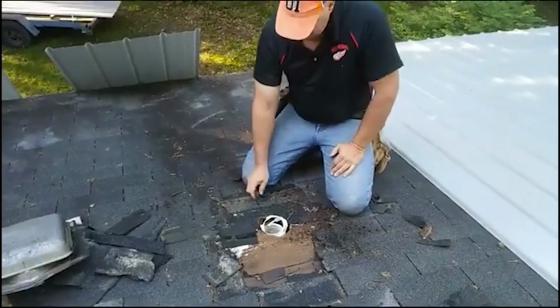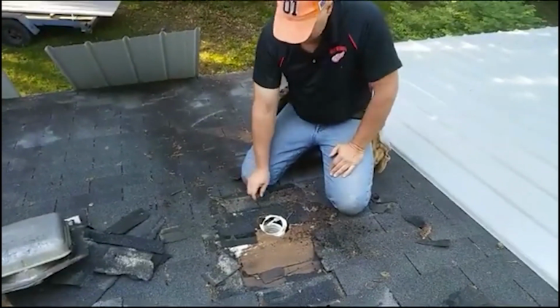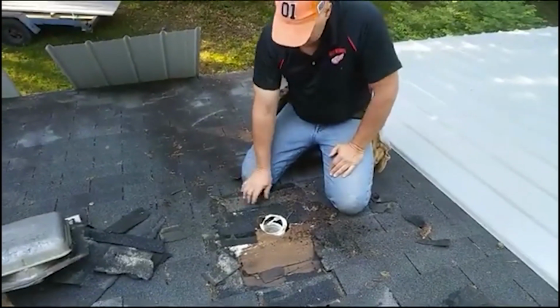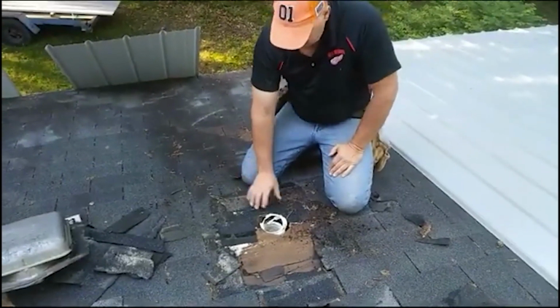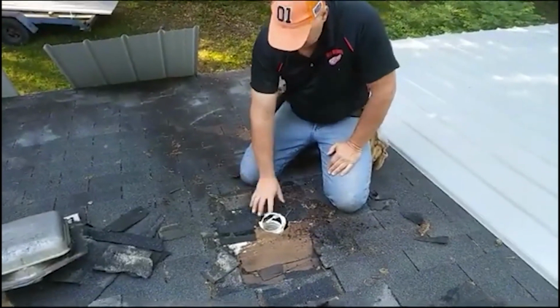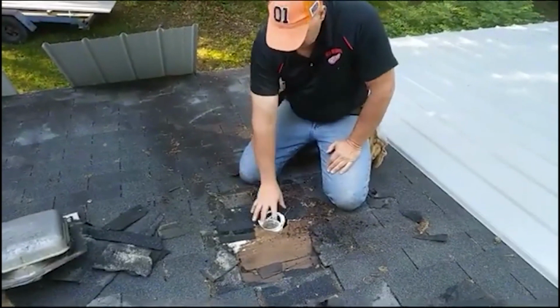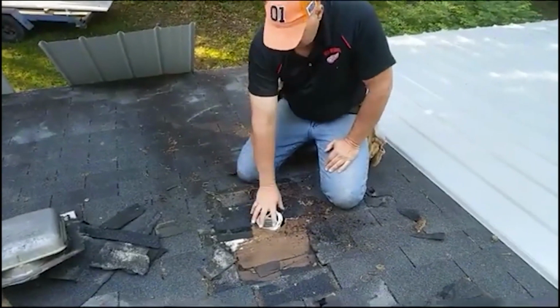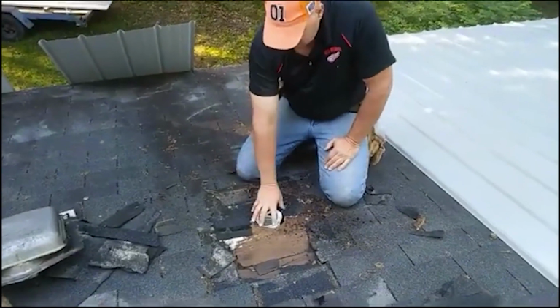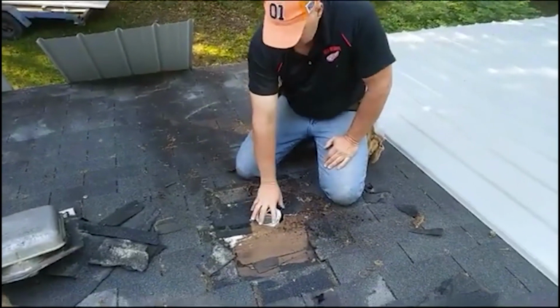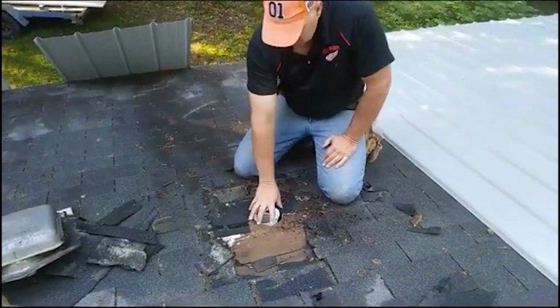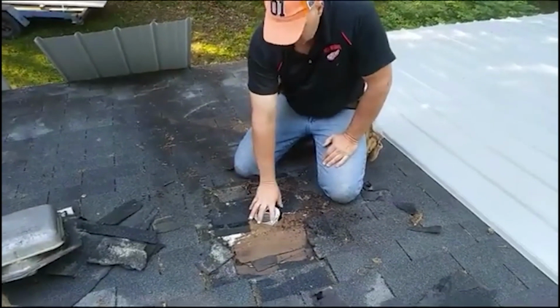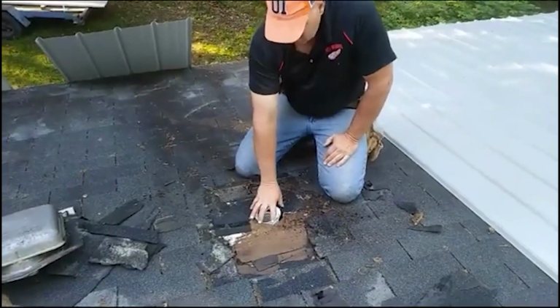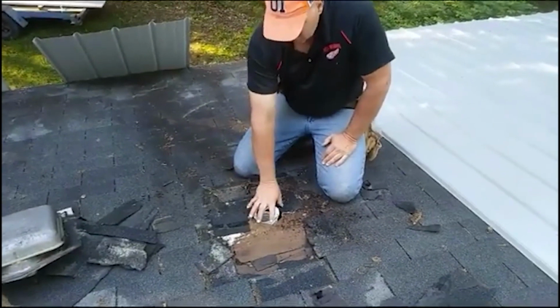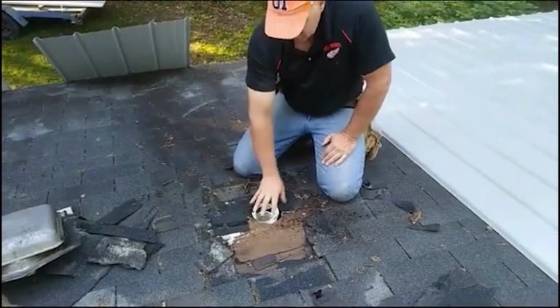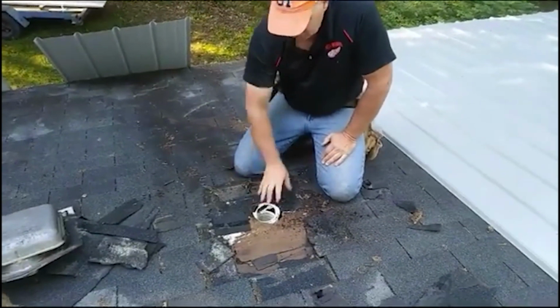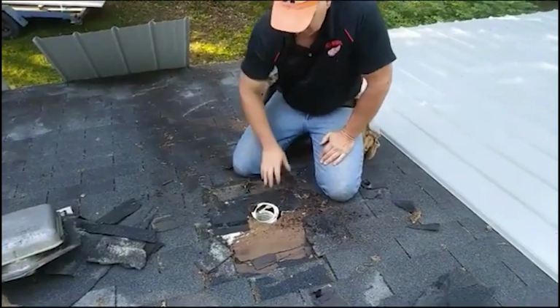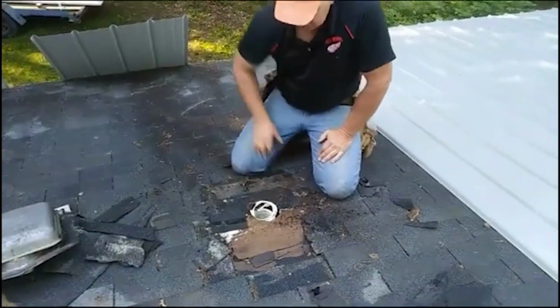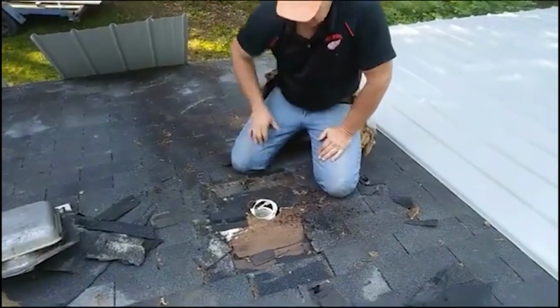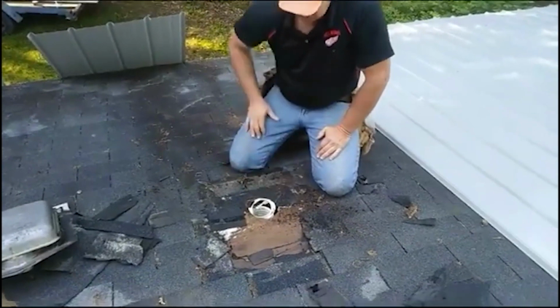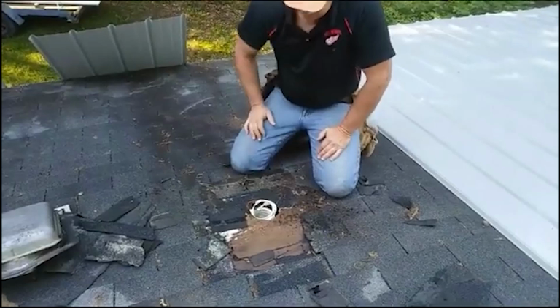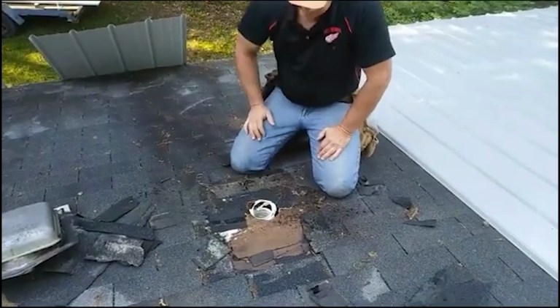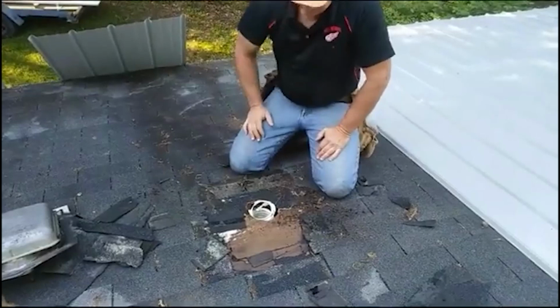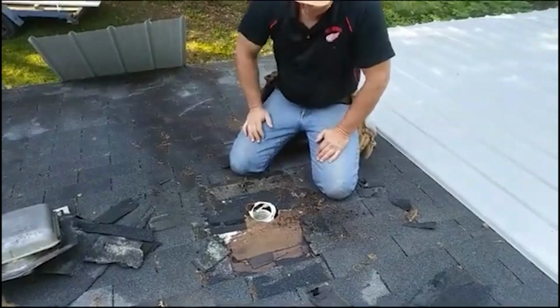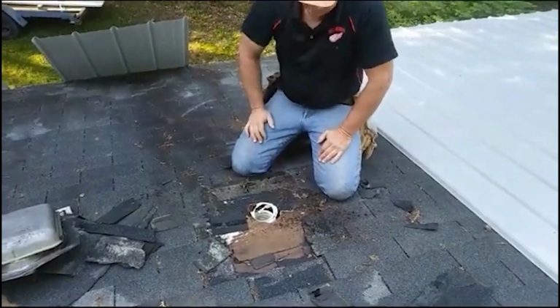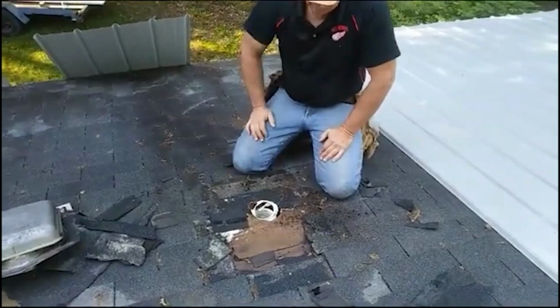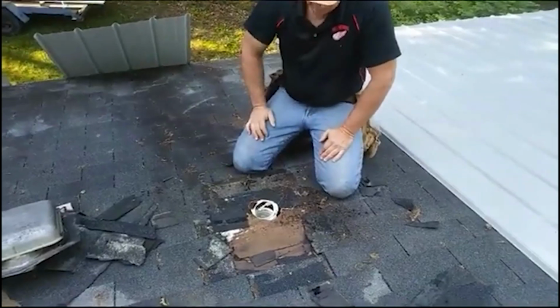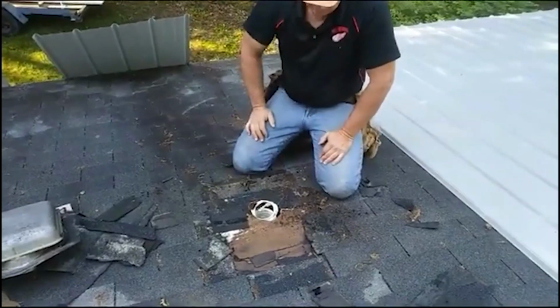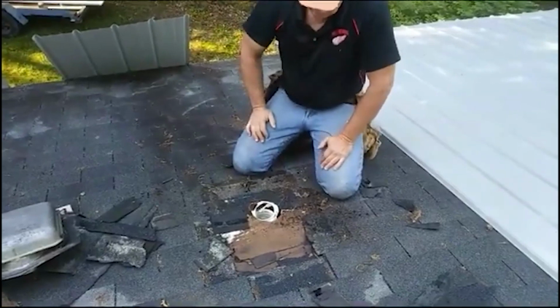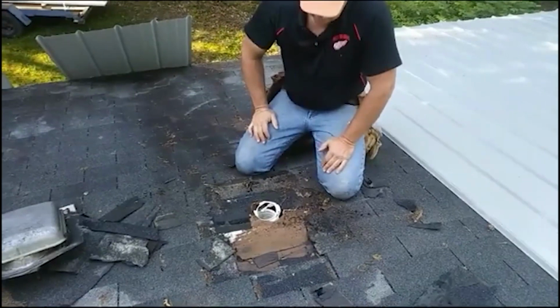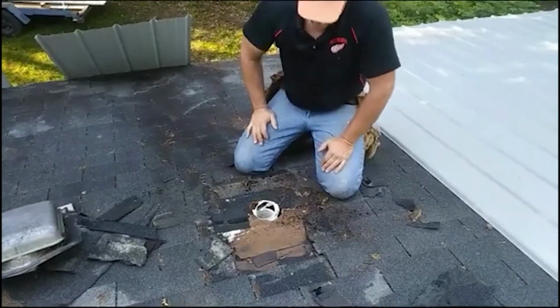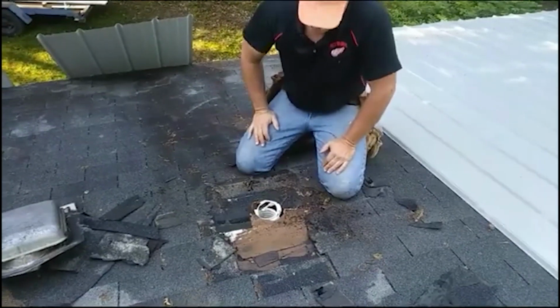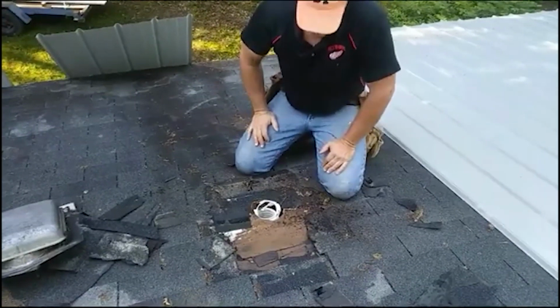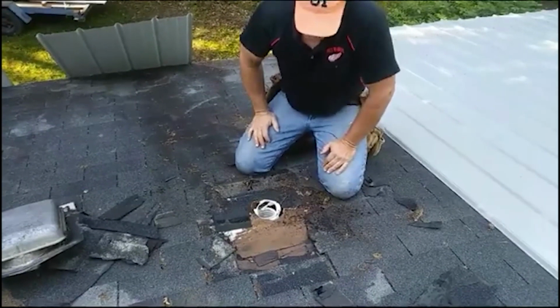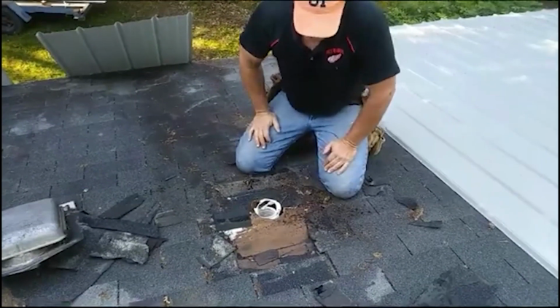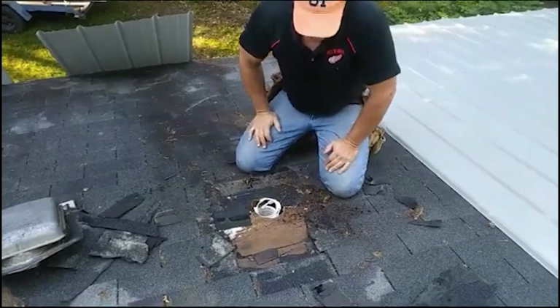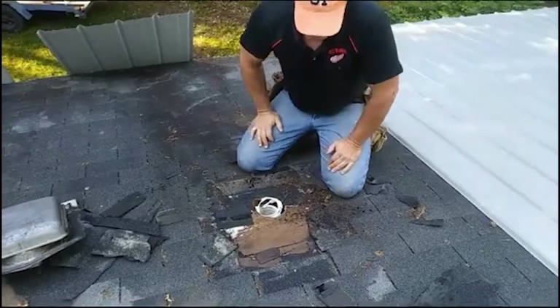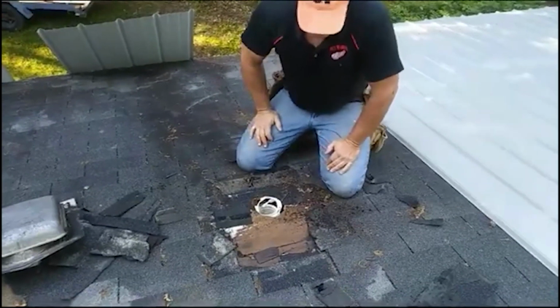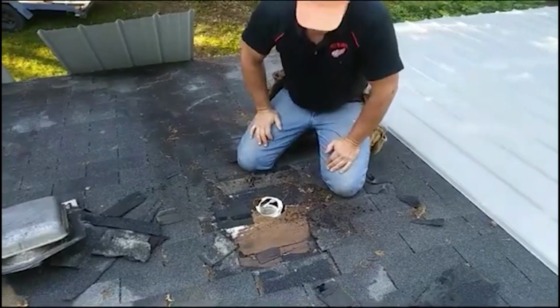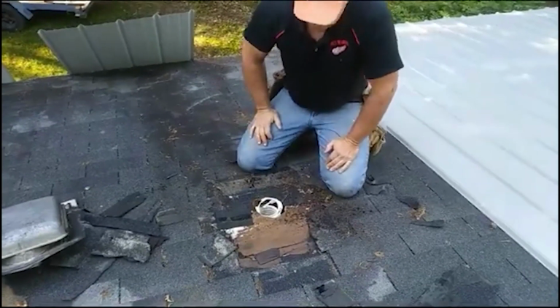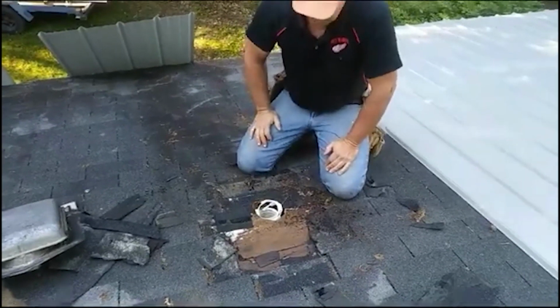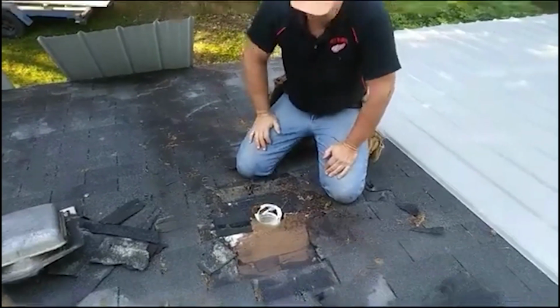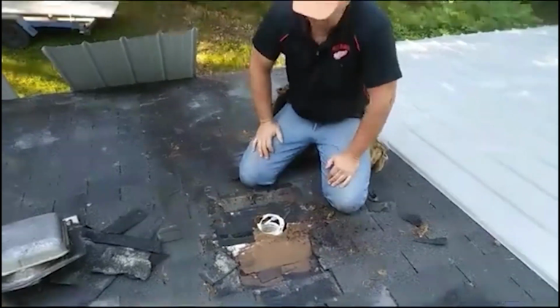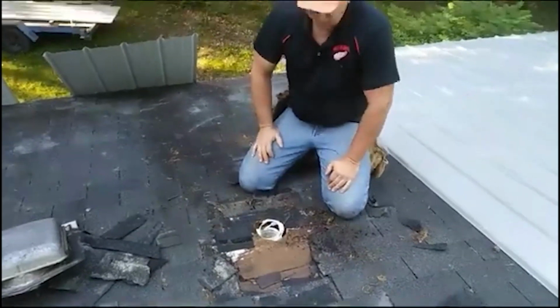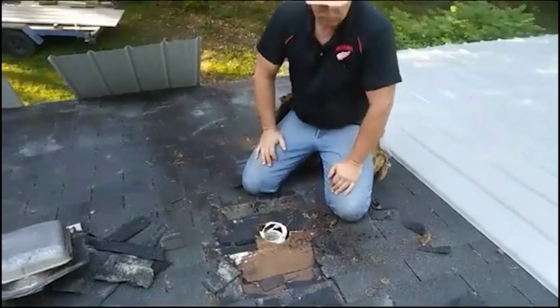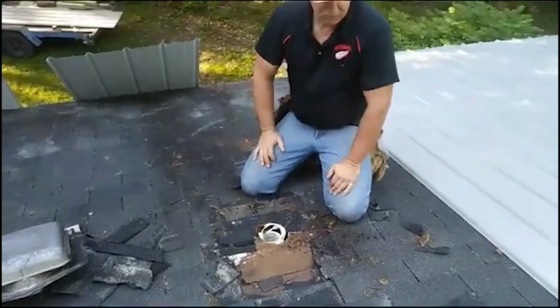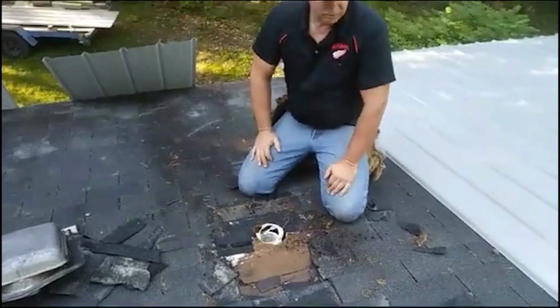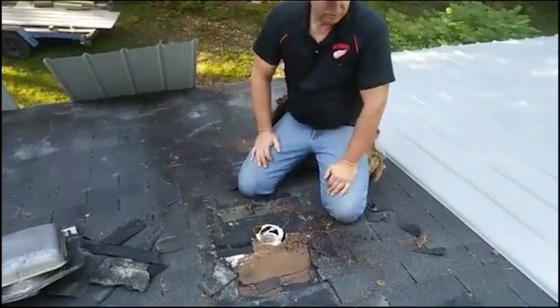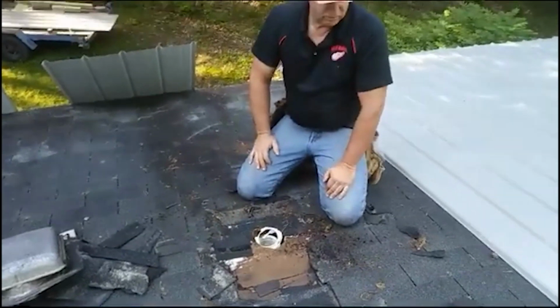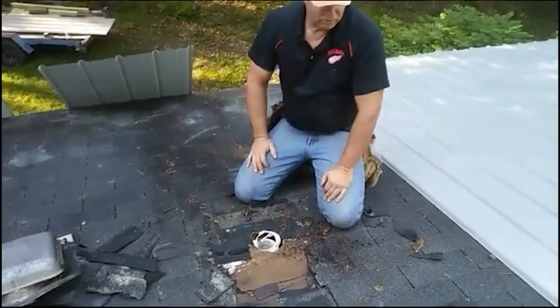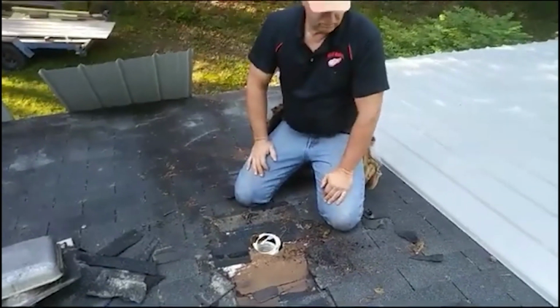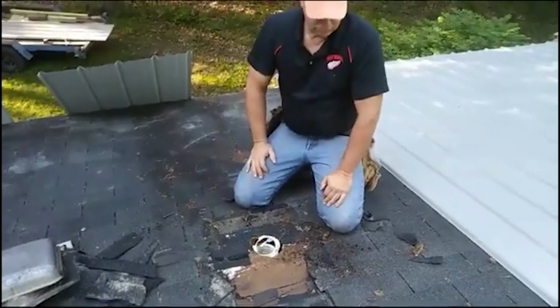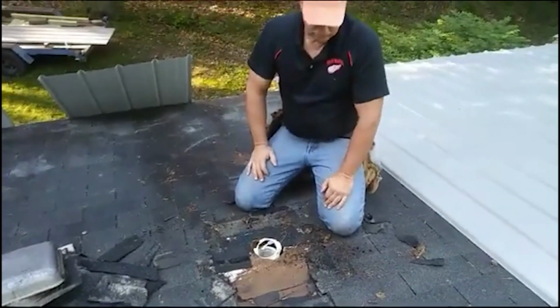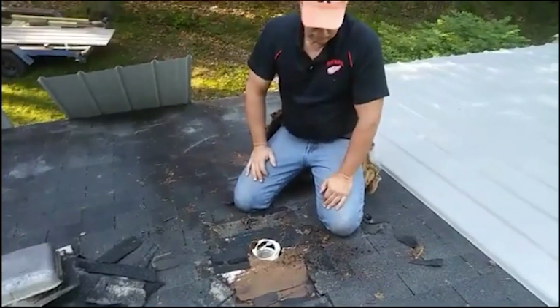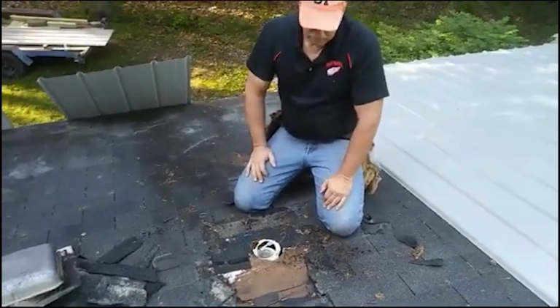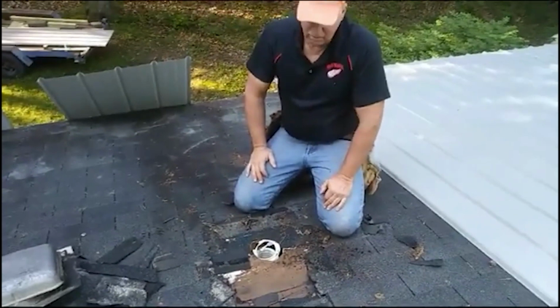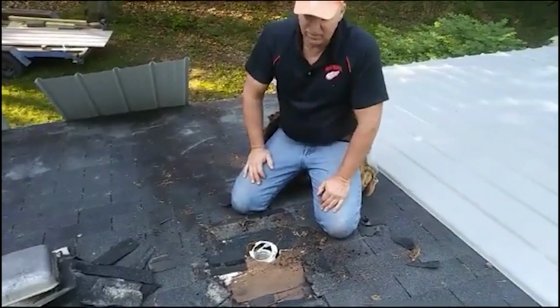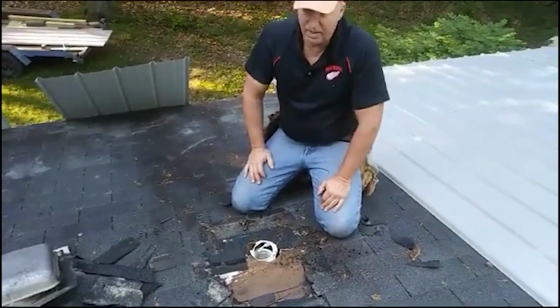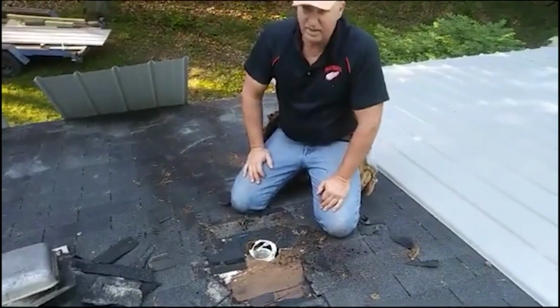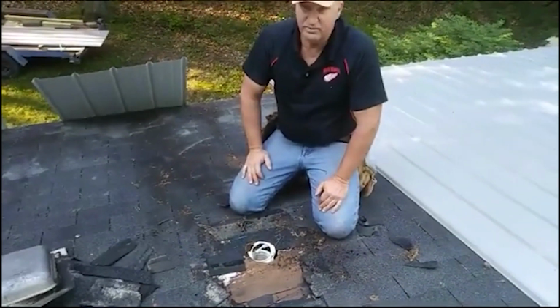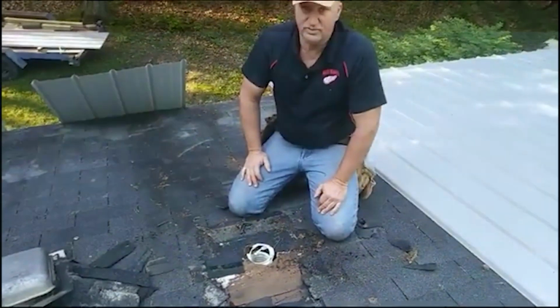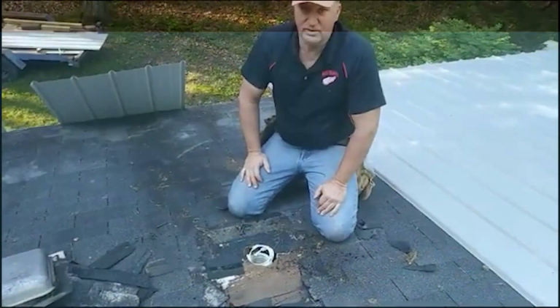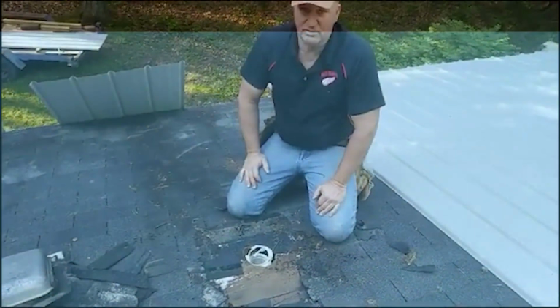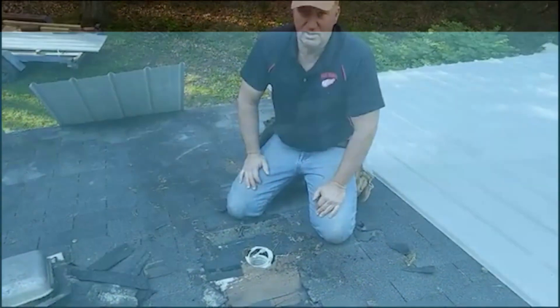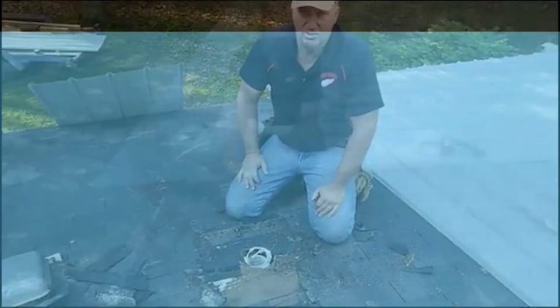In reality, we only need a hole this big, so we'll show you all that as we come along.